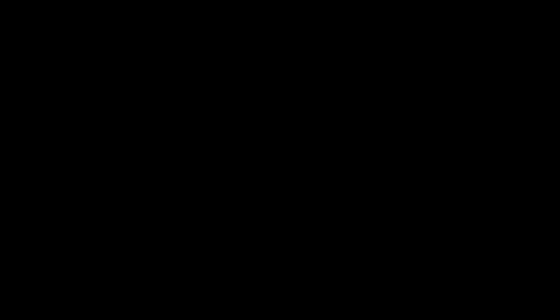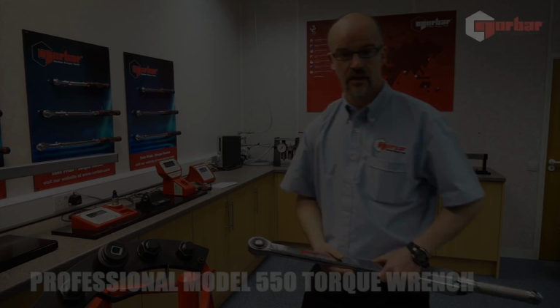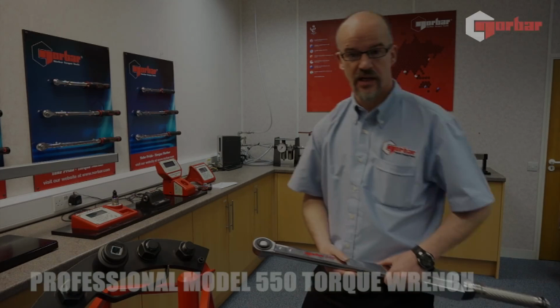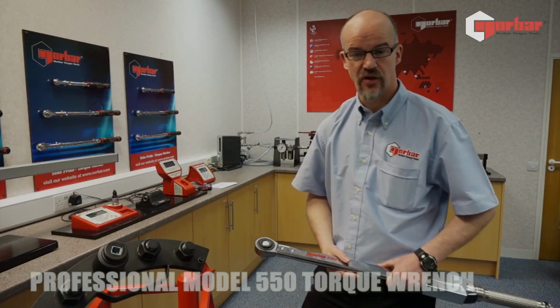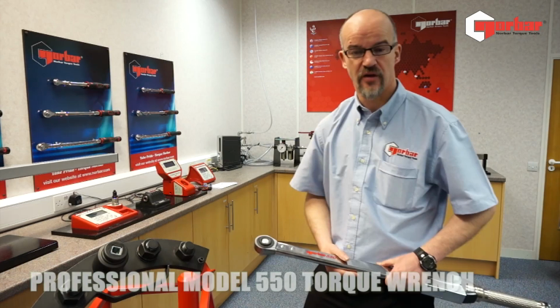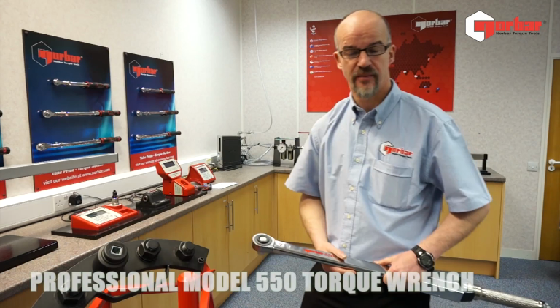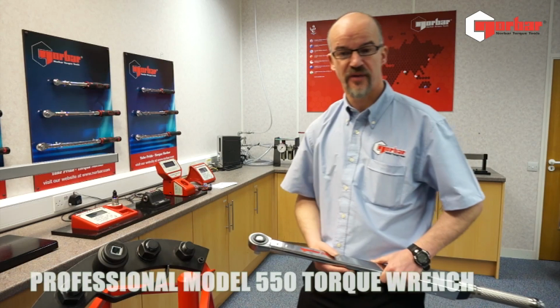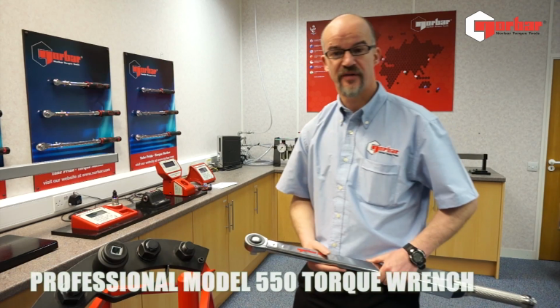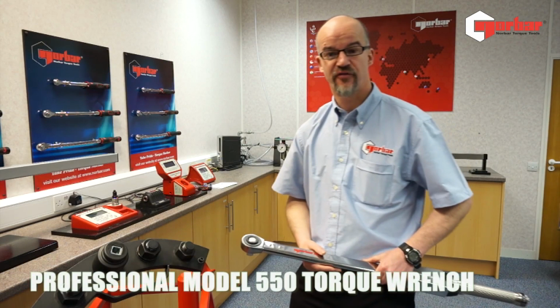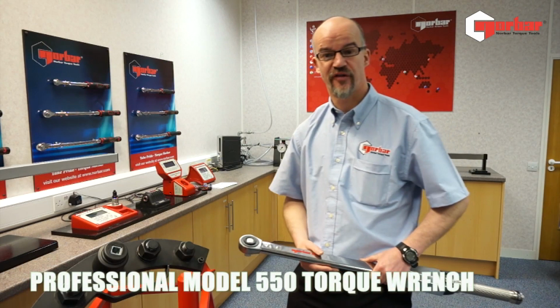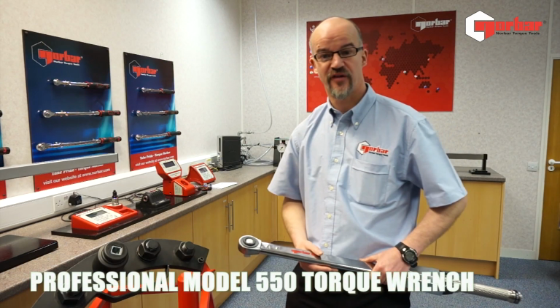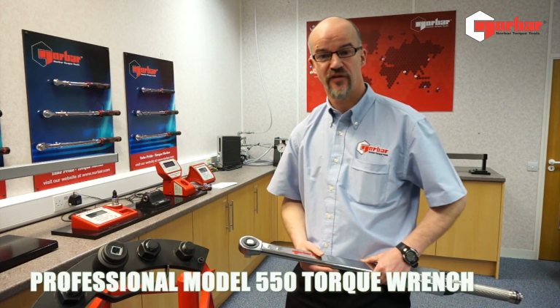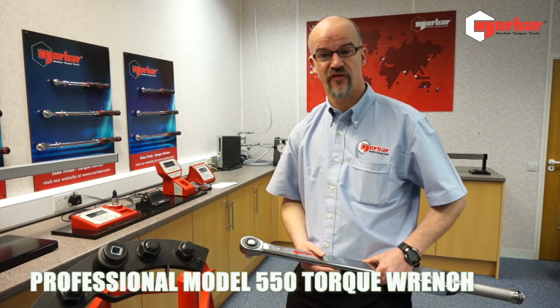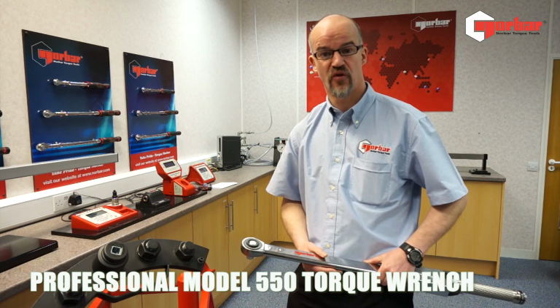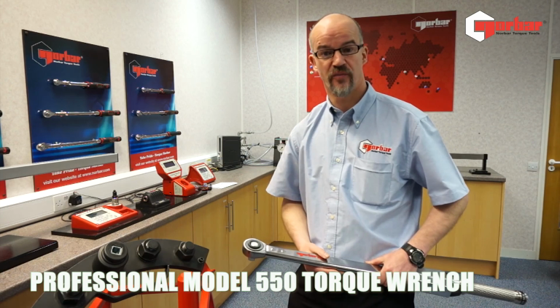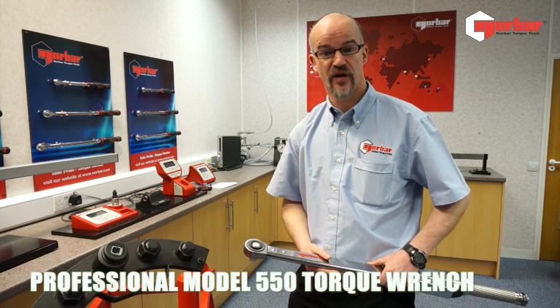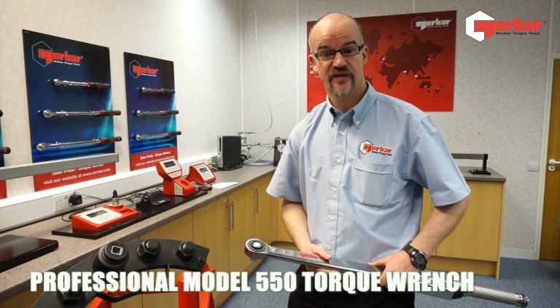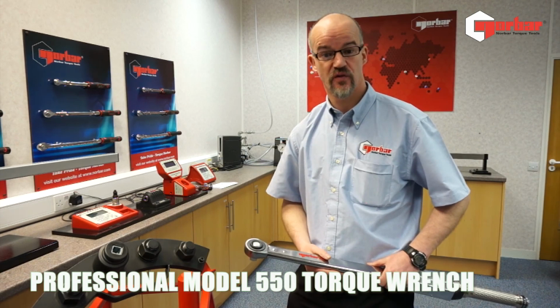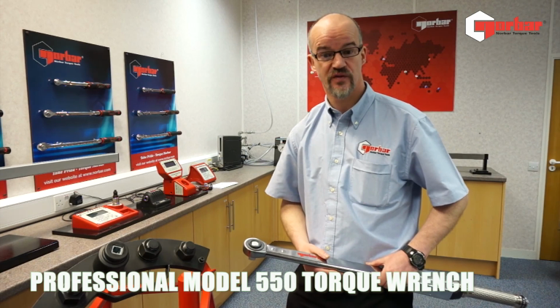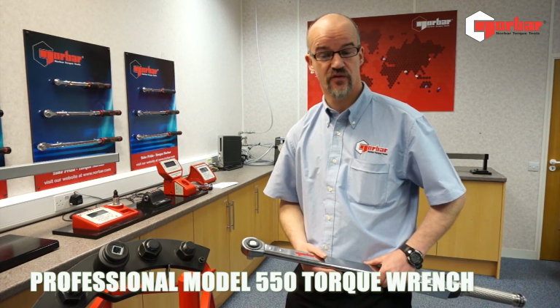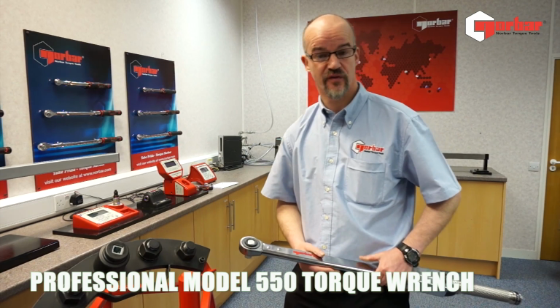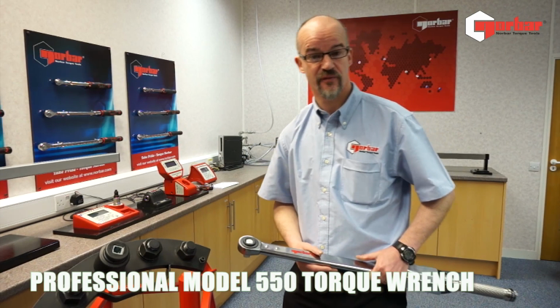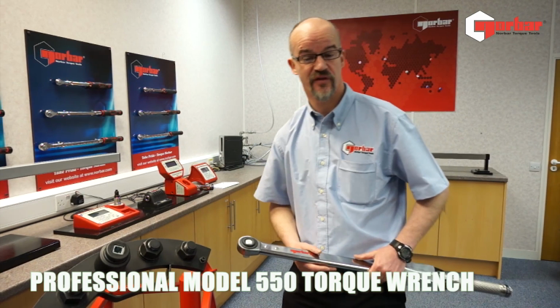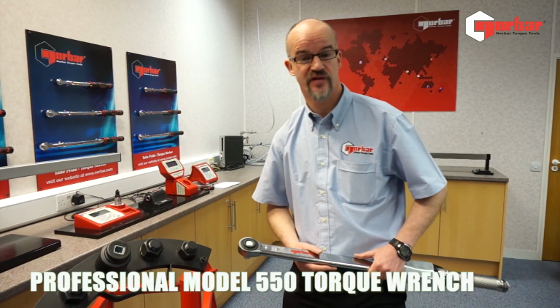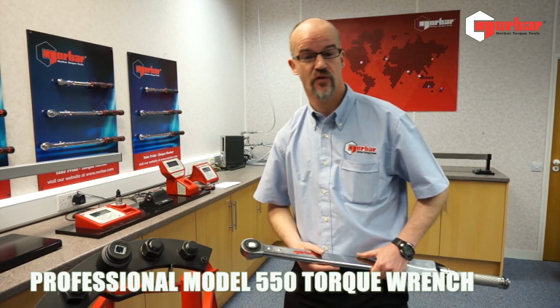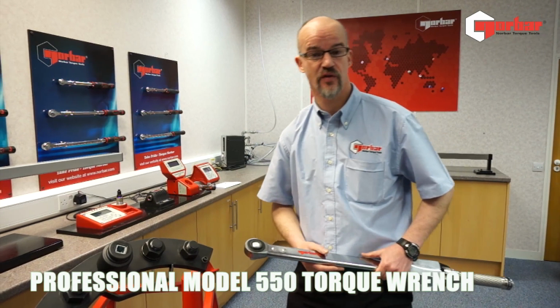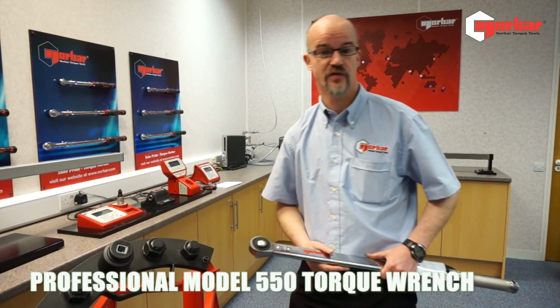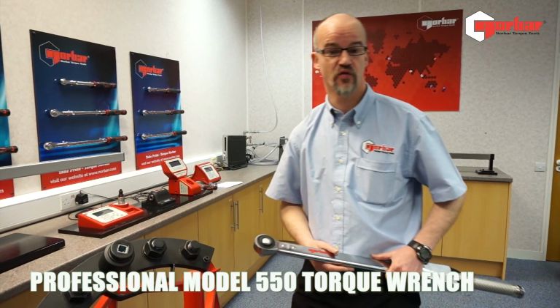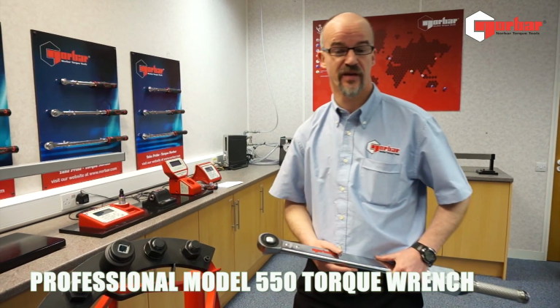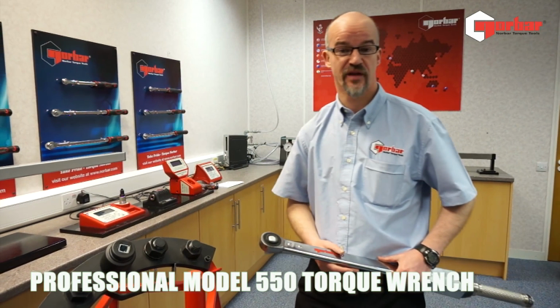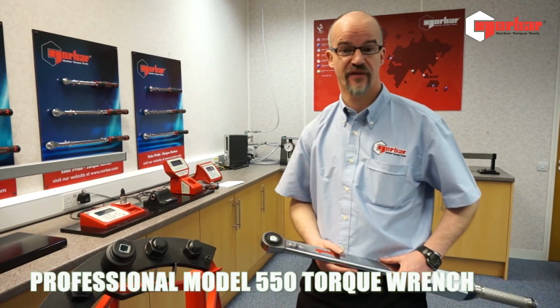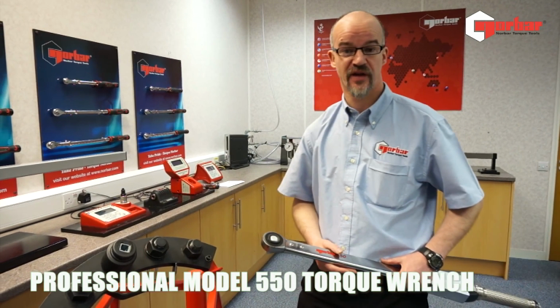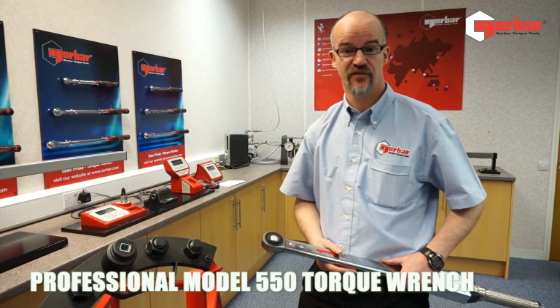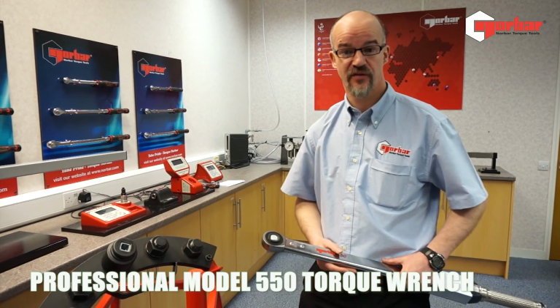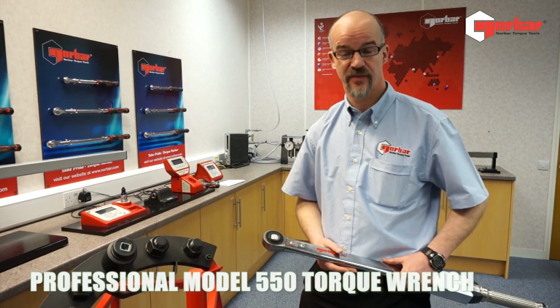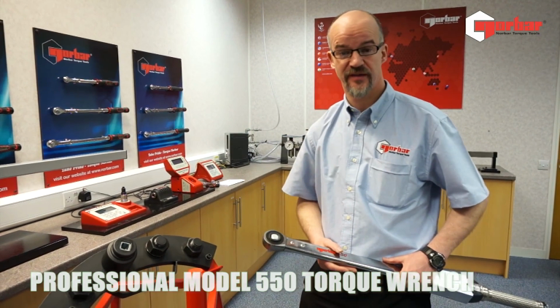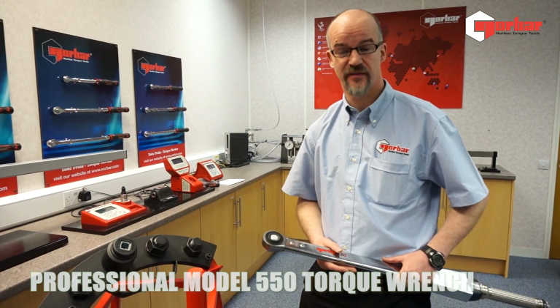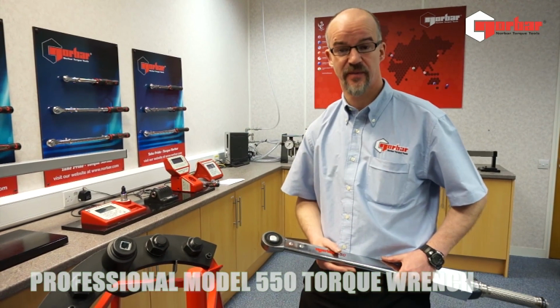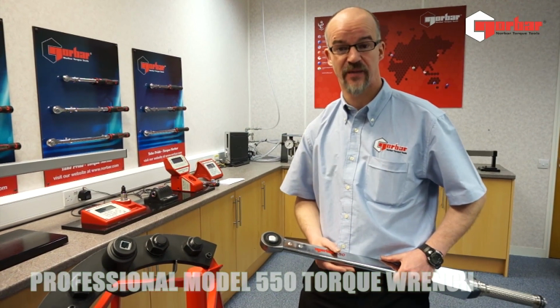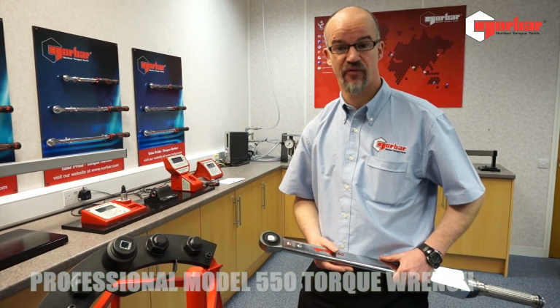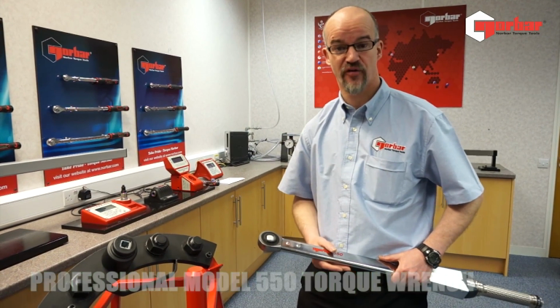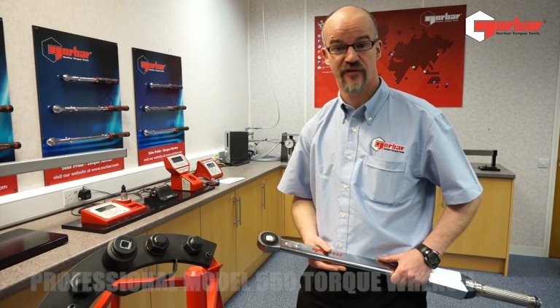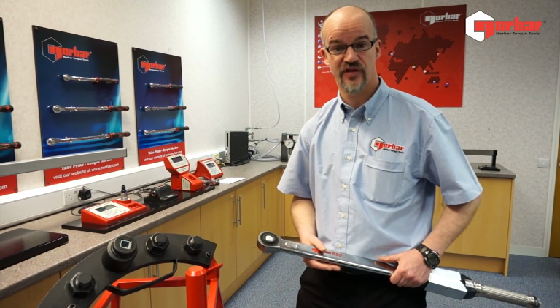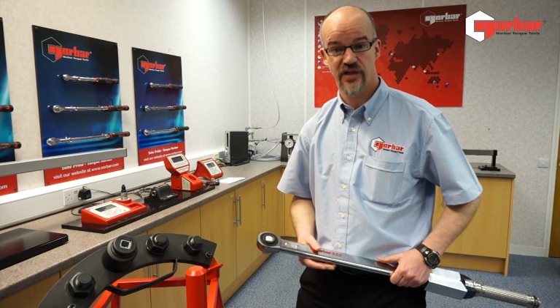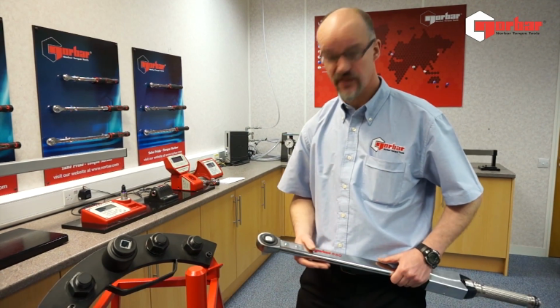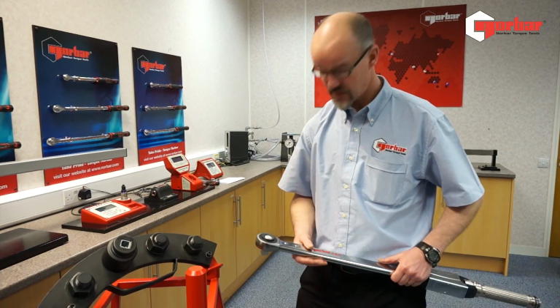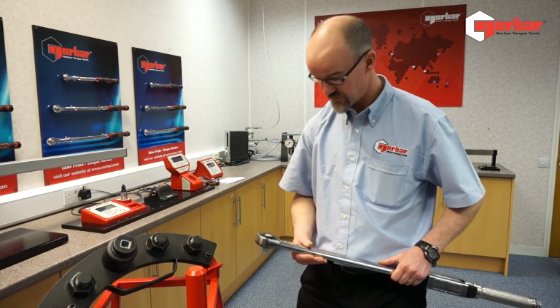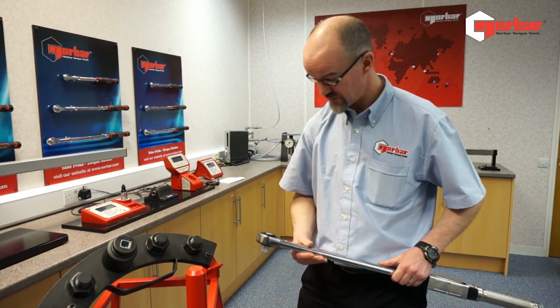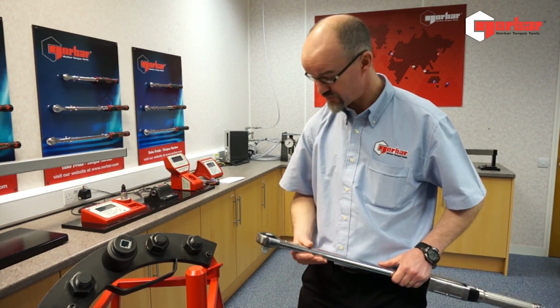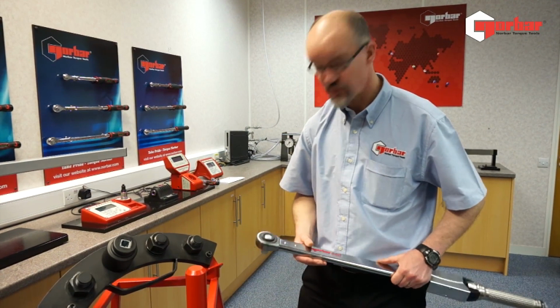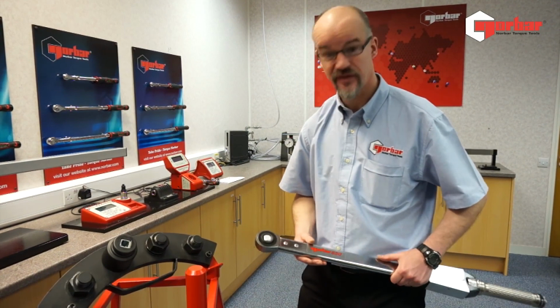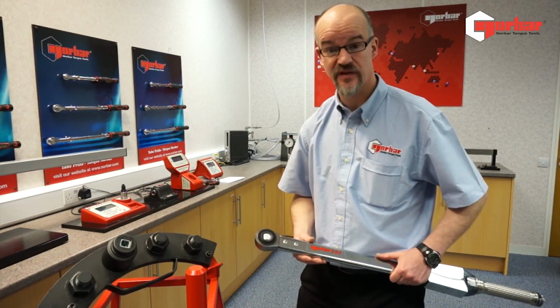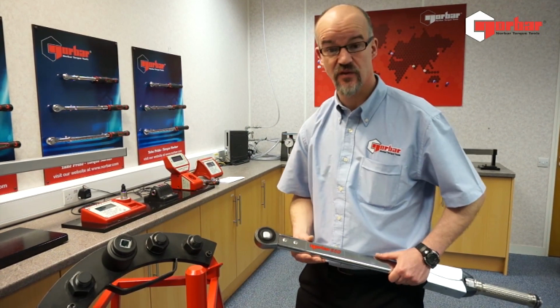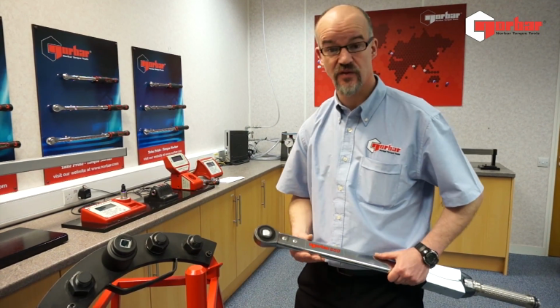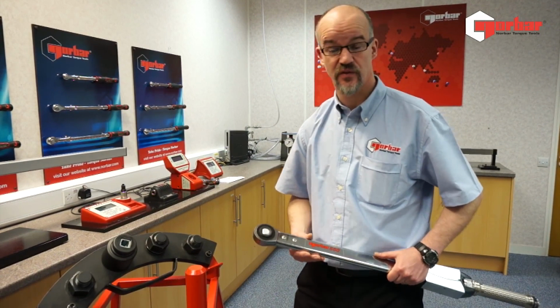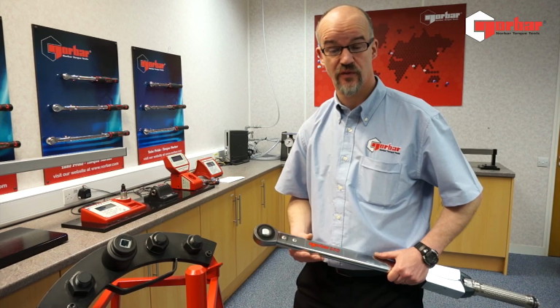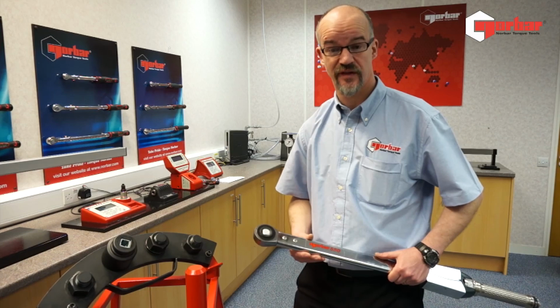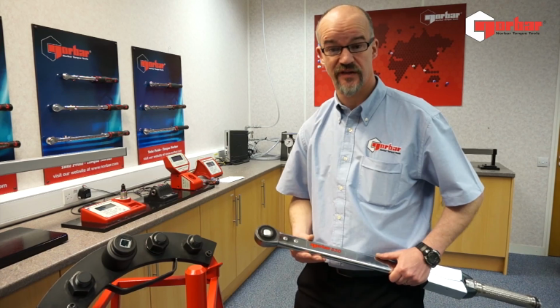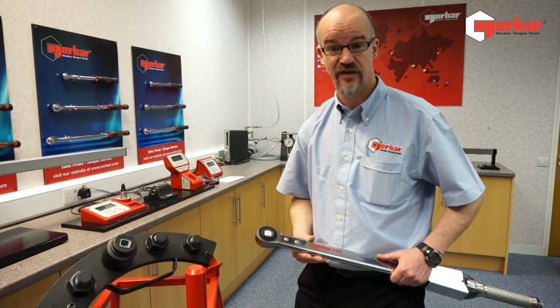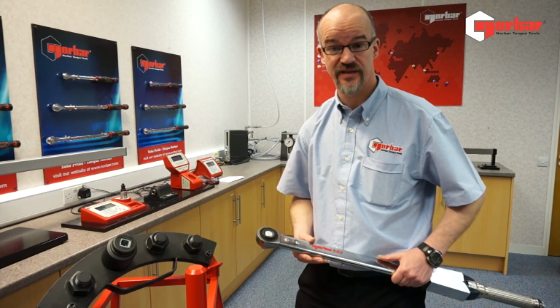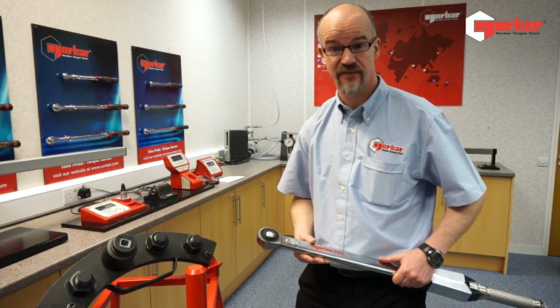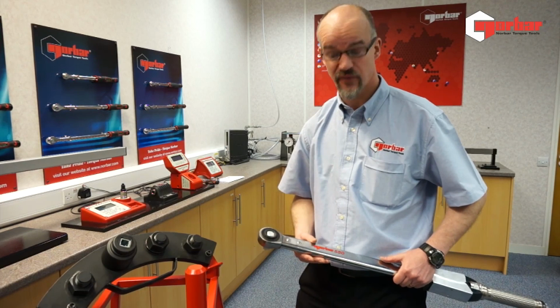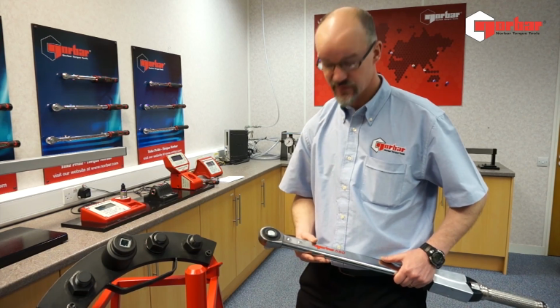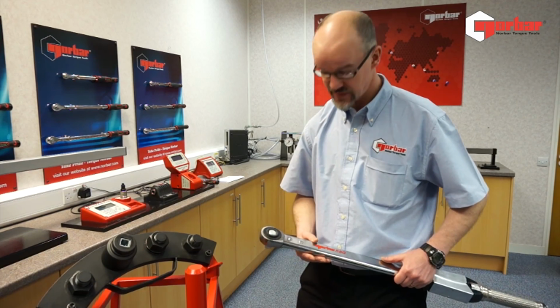Hello, my name is Chris Young from Norbar Torque Tools. We're a torque tool manufacturer based in Banbury, Oxfordshire, and have been producing torque tools since 1942.